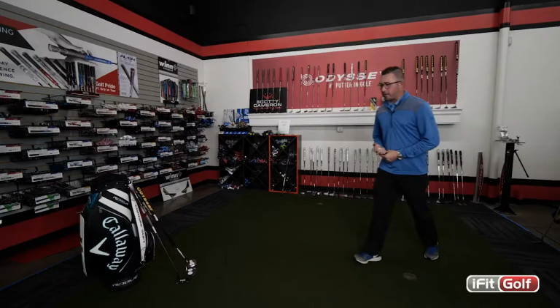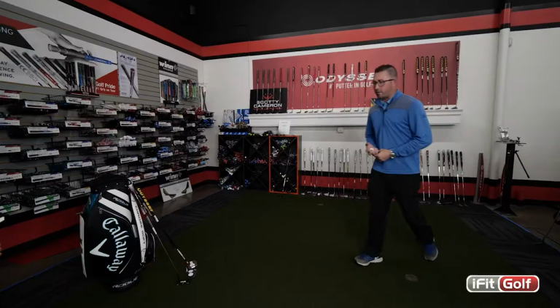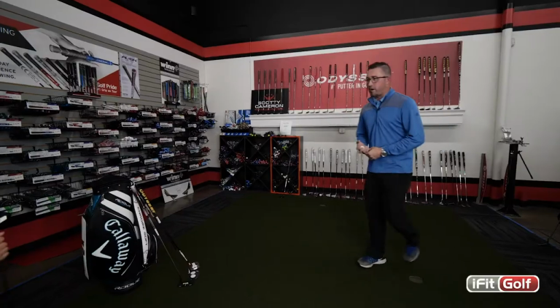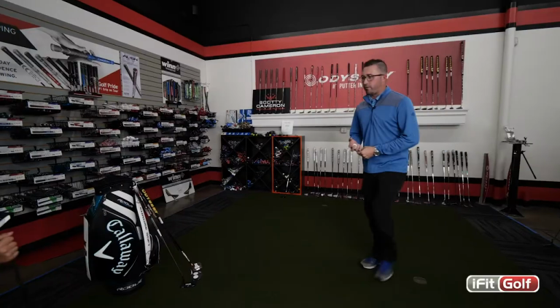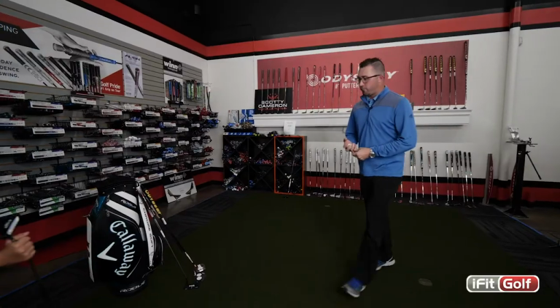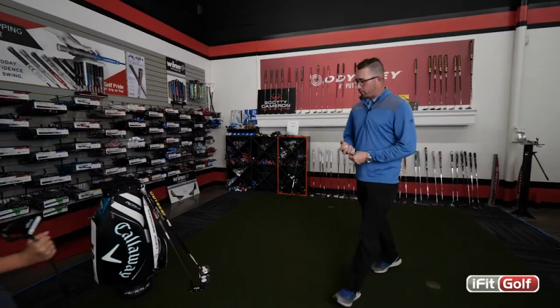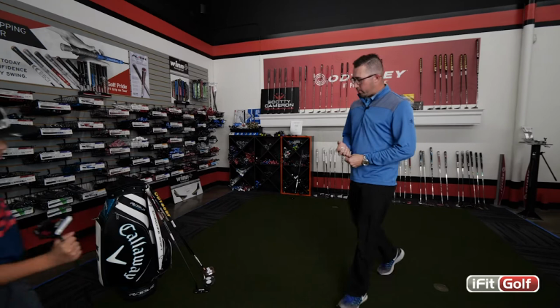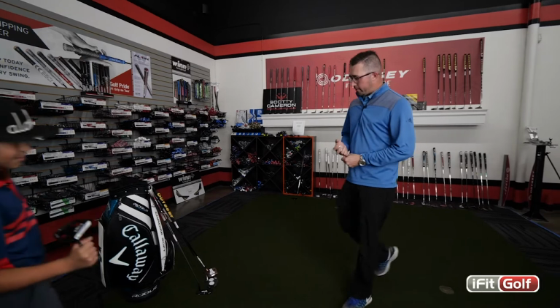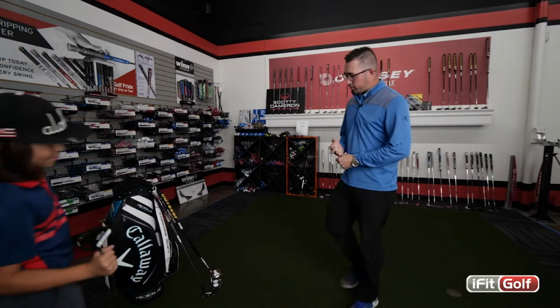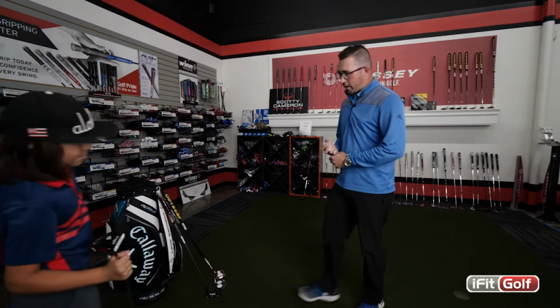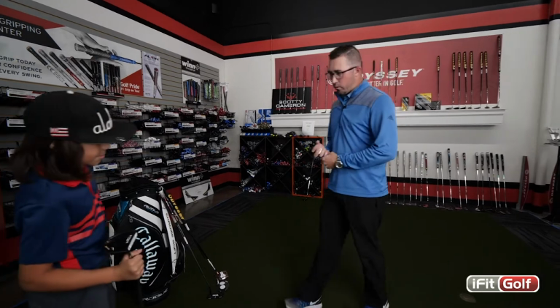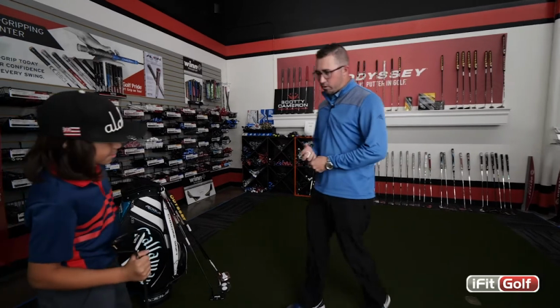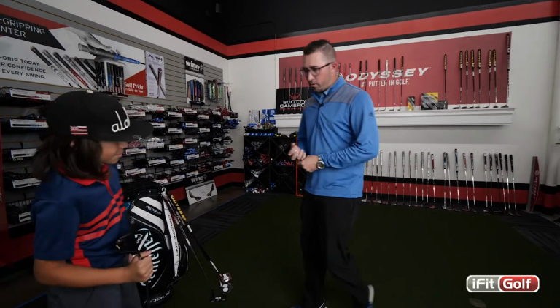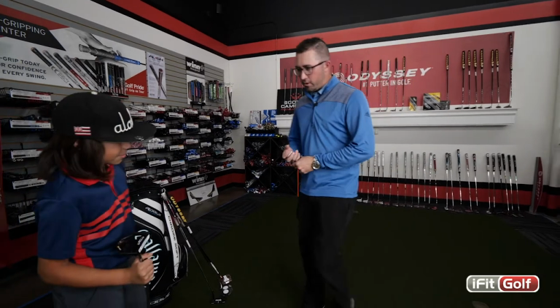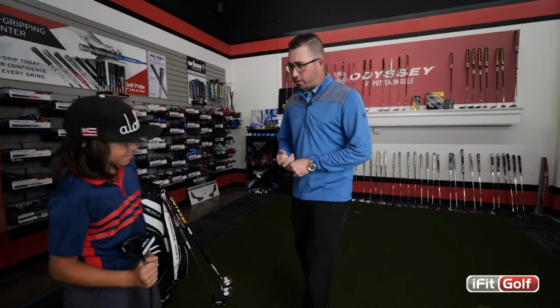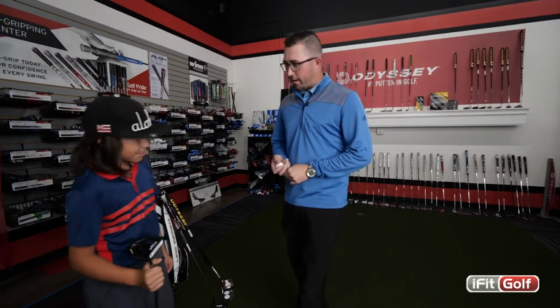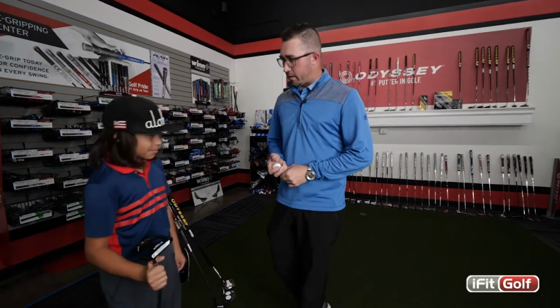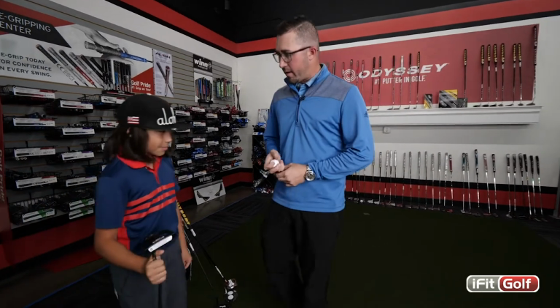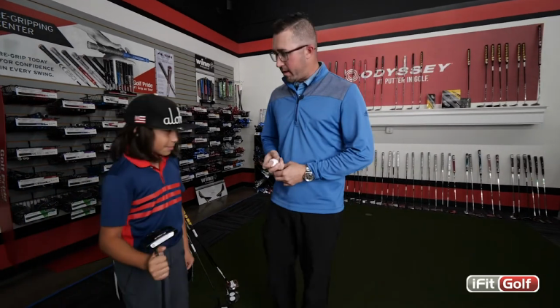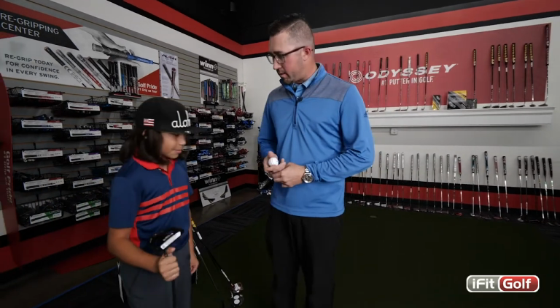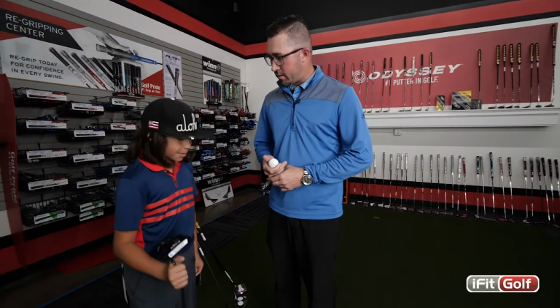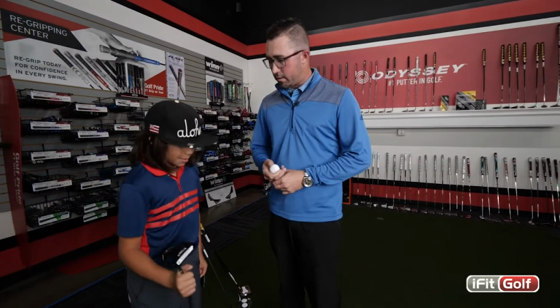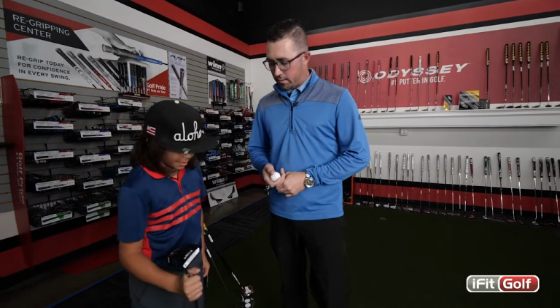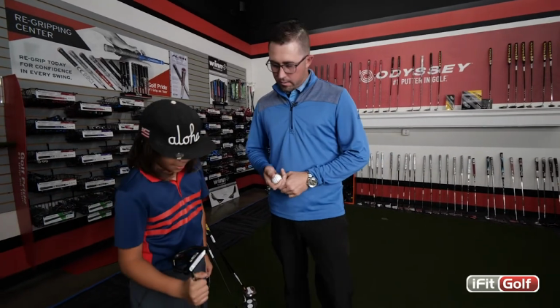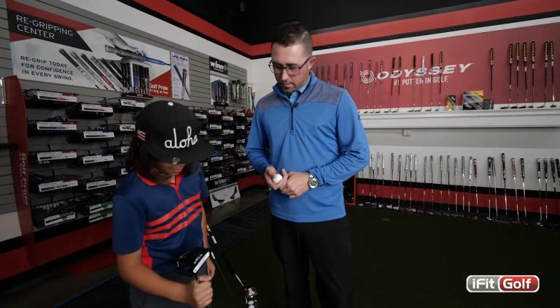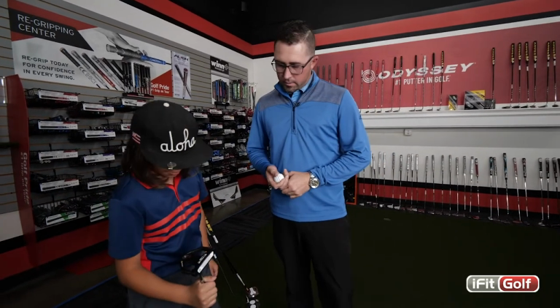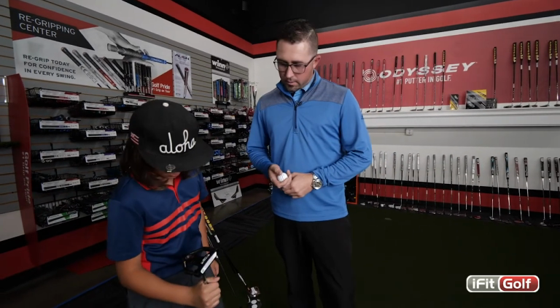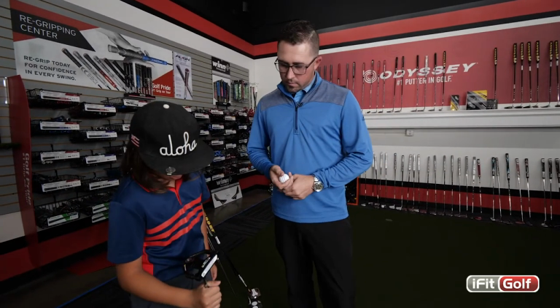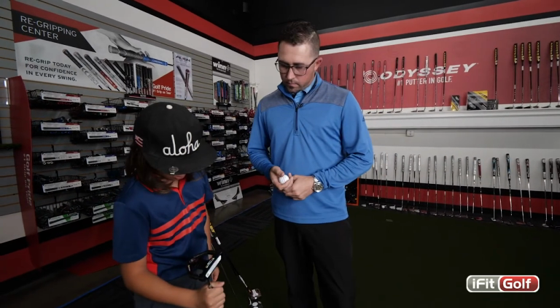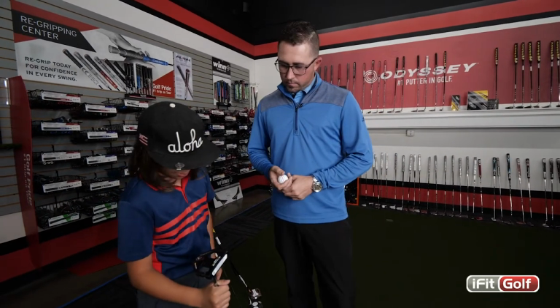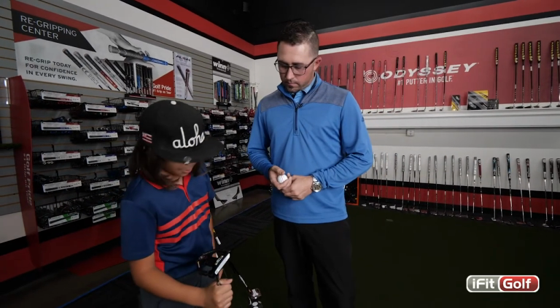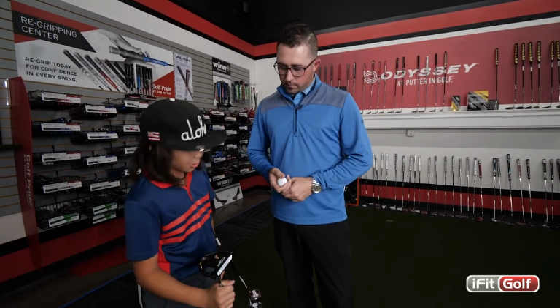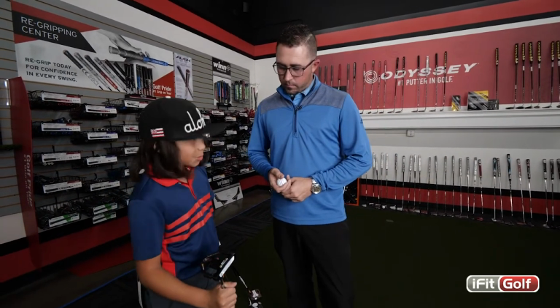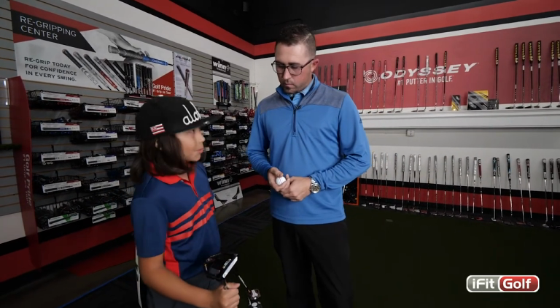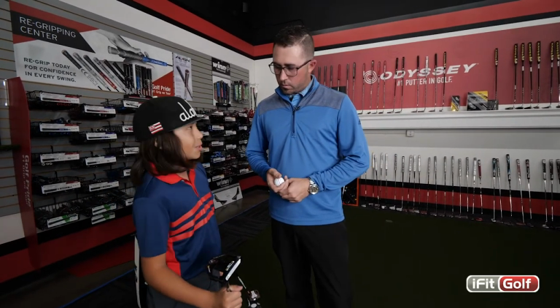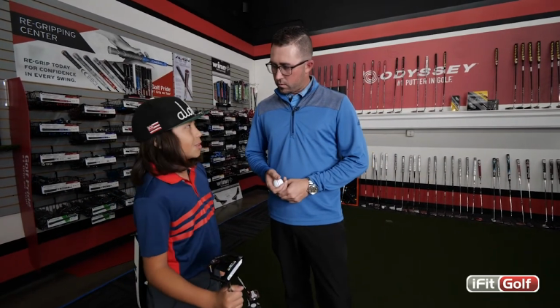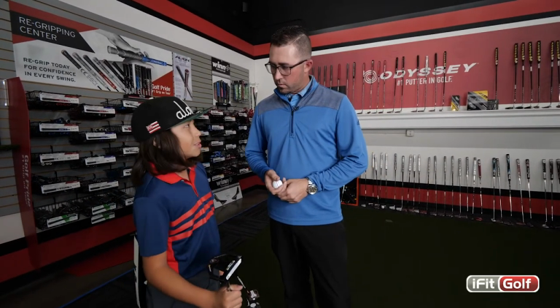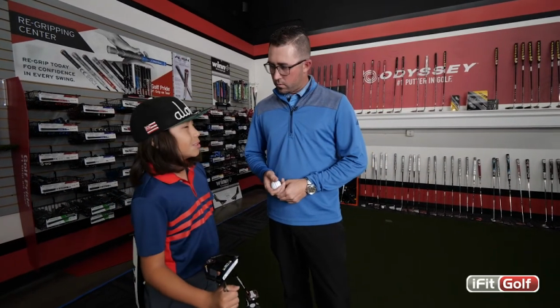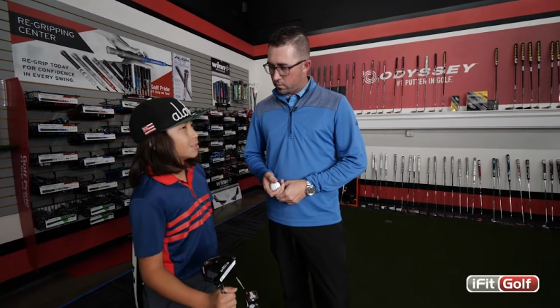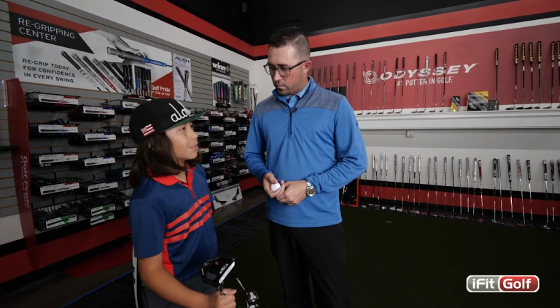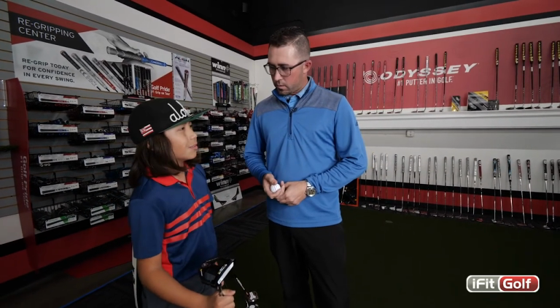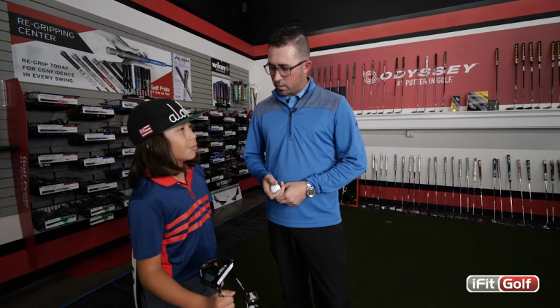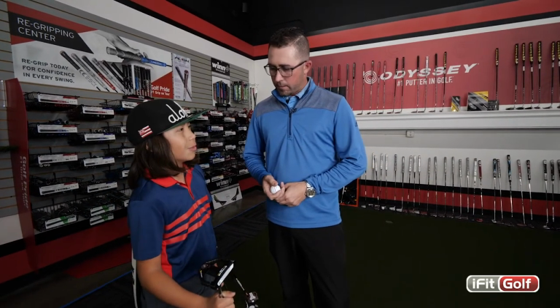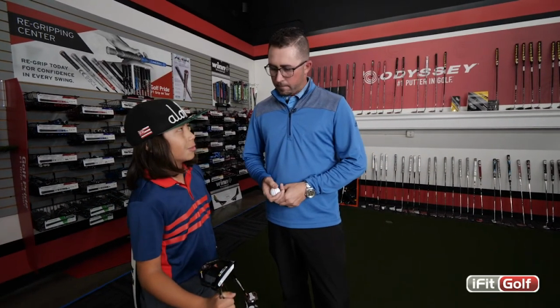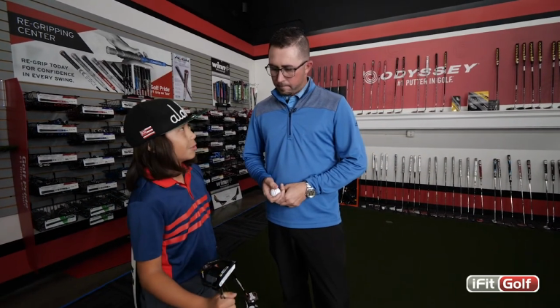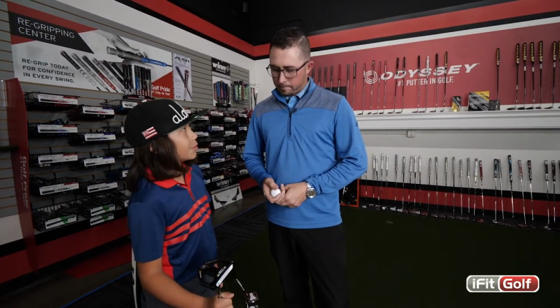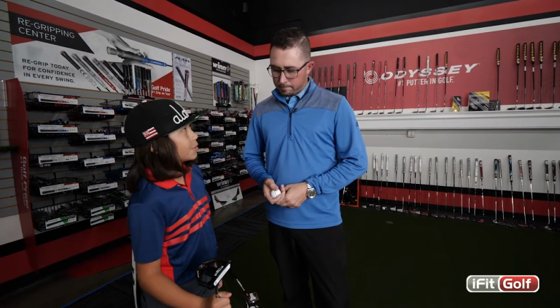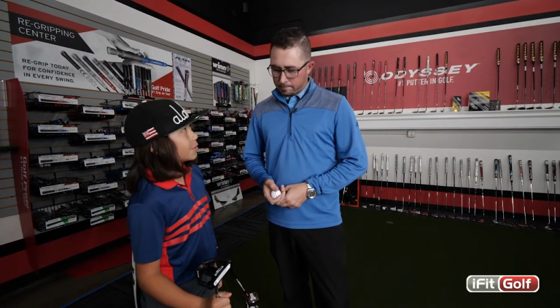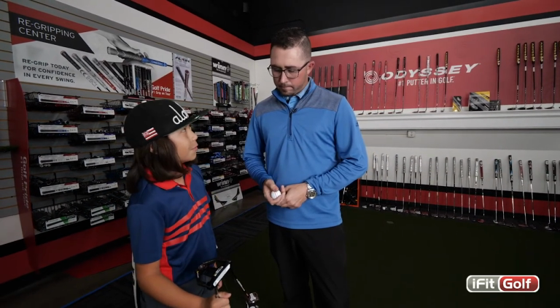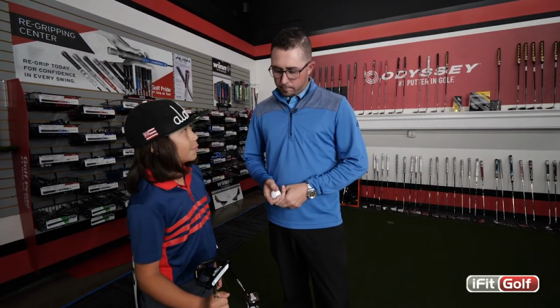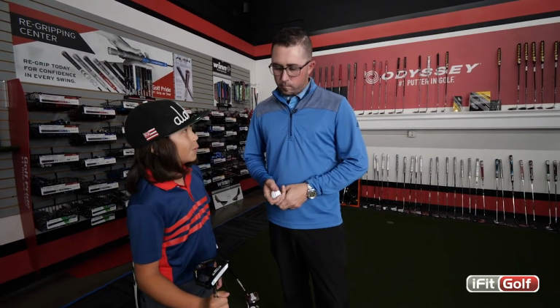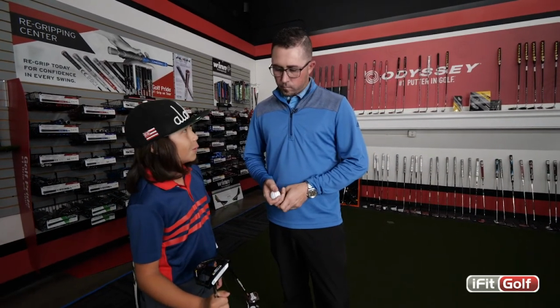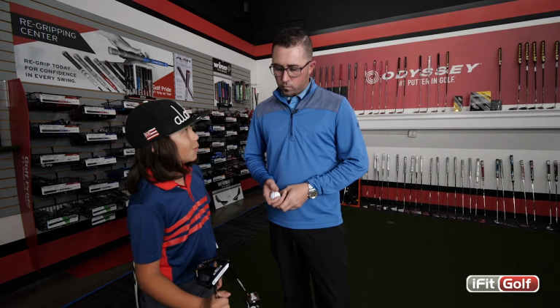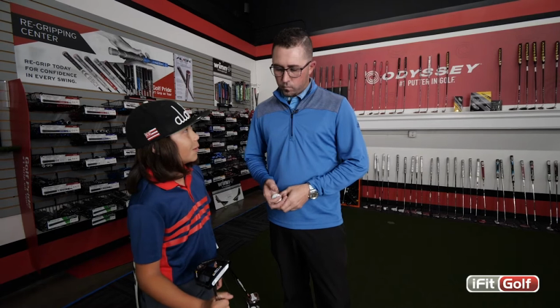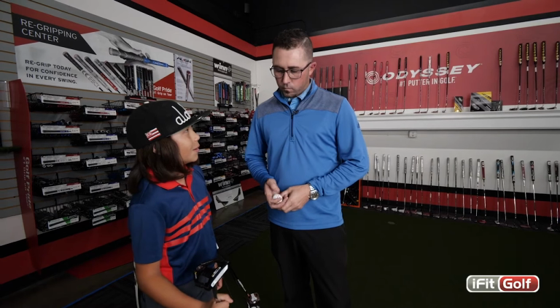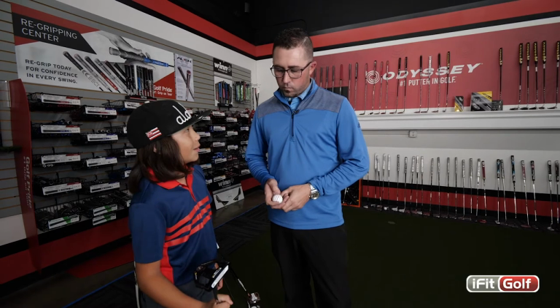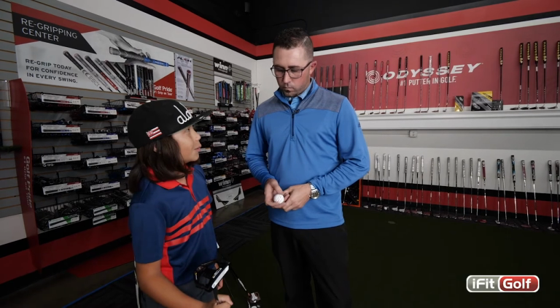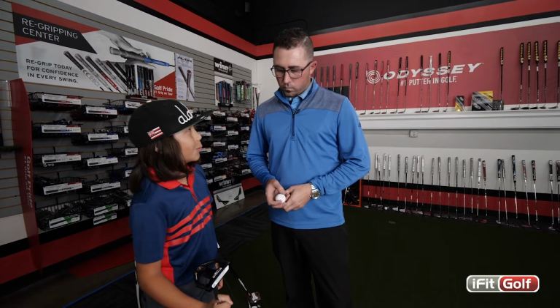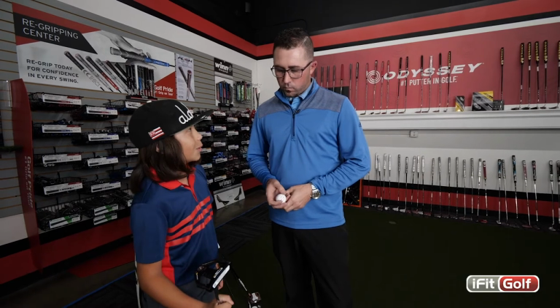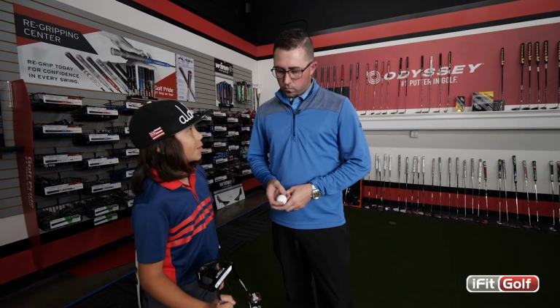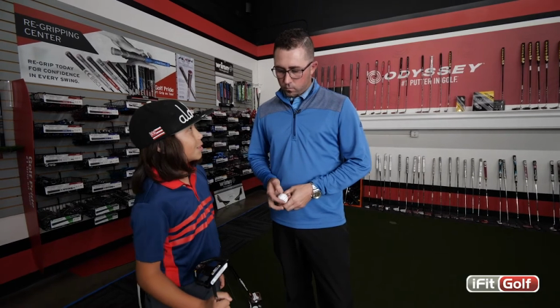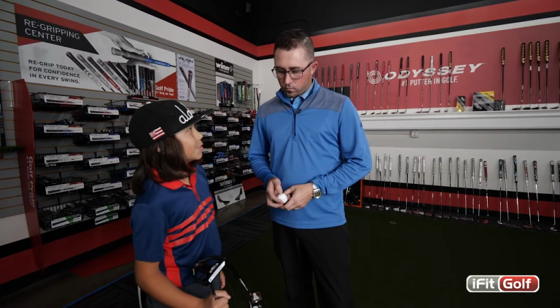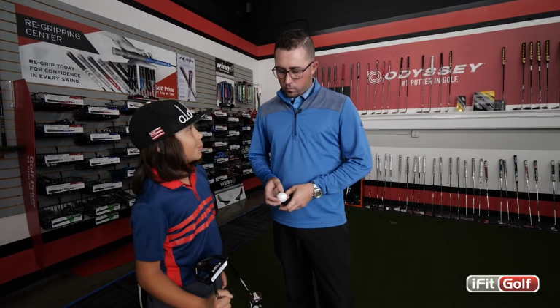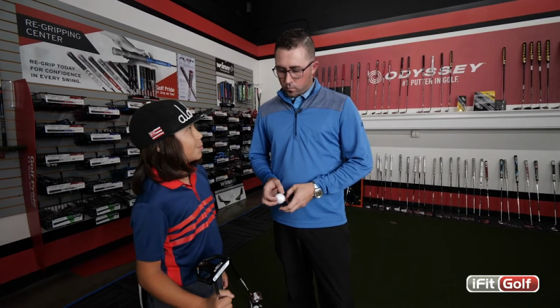Nico, out of the four that we've tried, which one do you like the best? I like this one the most because of the look, the feel, and the way it lines up.